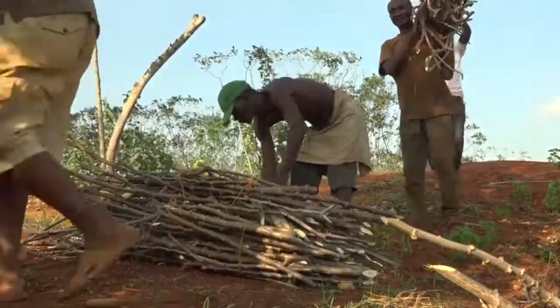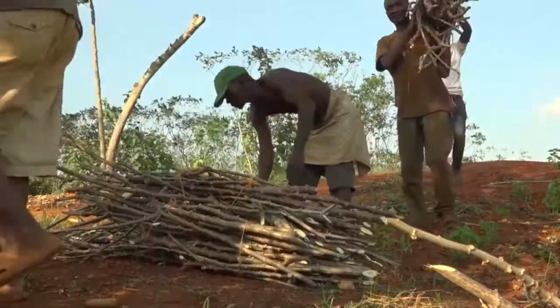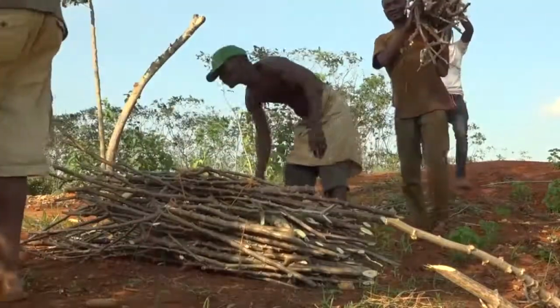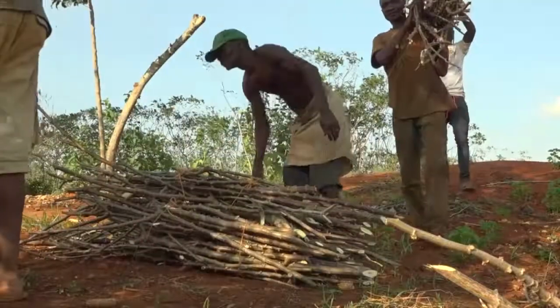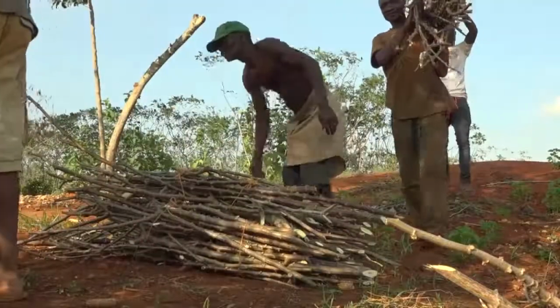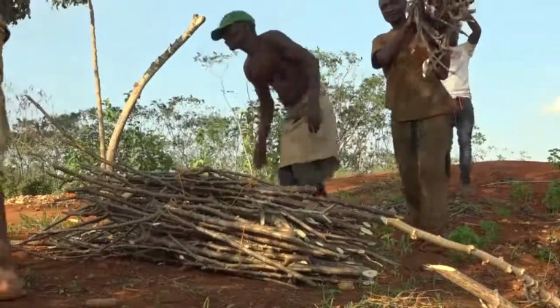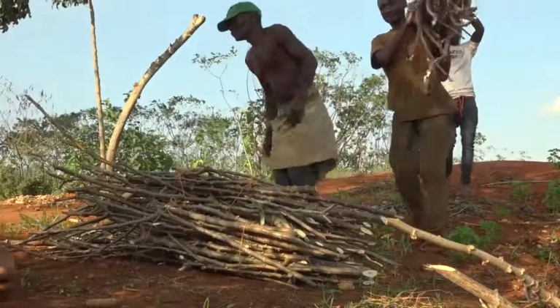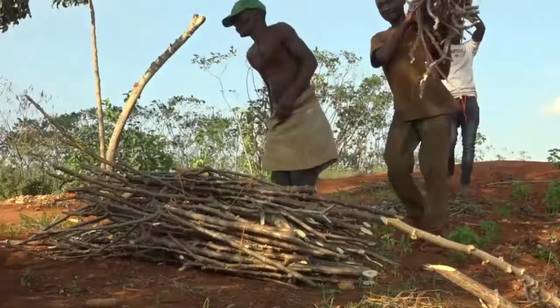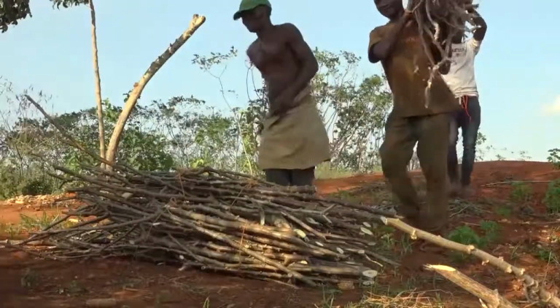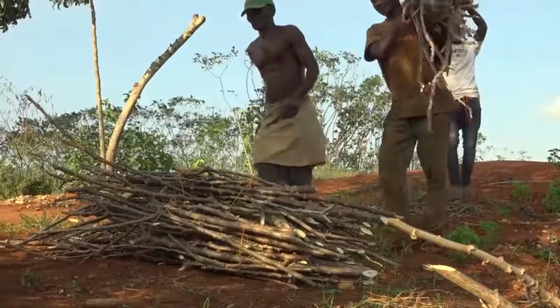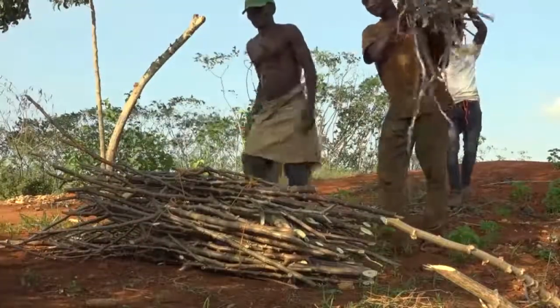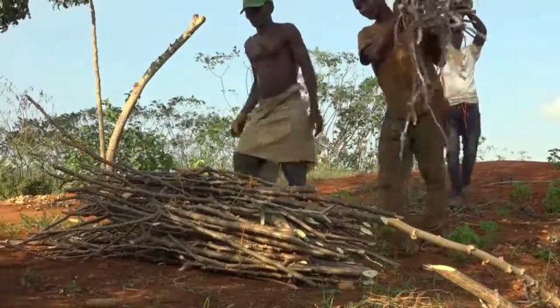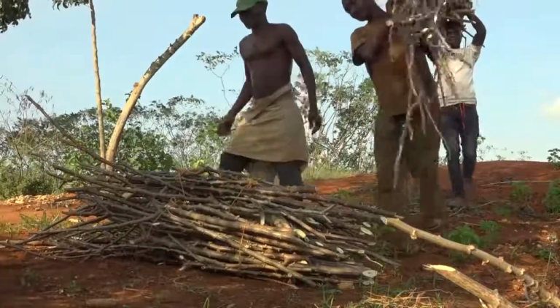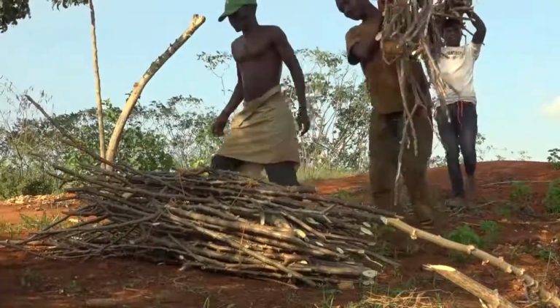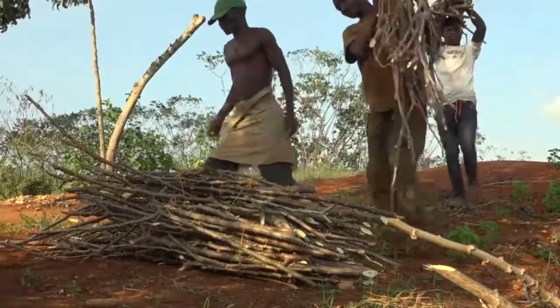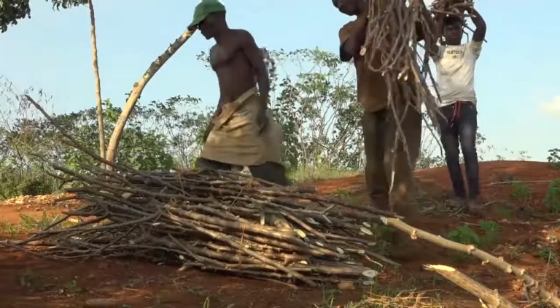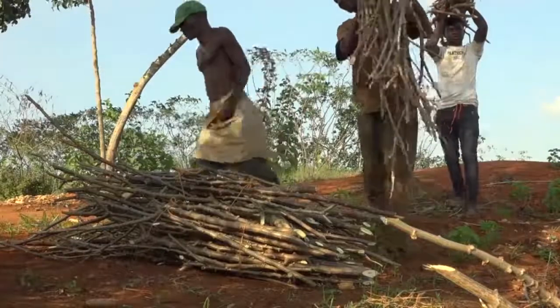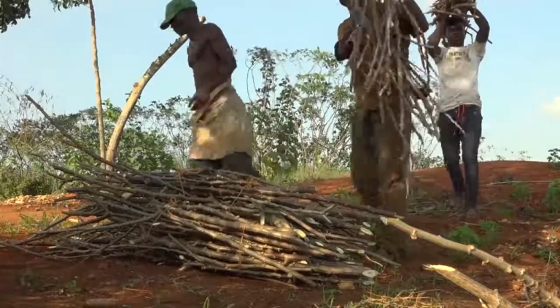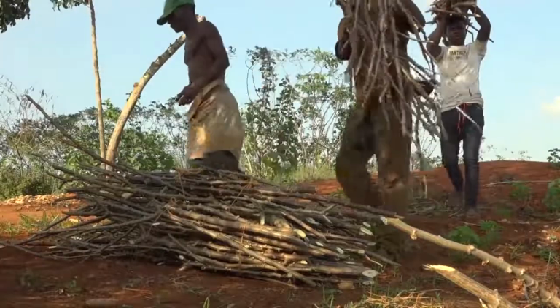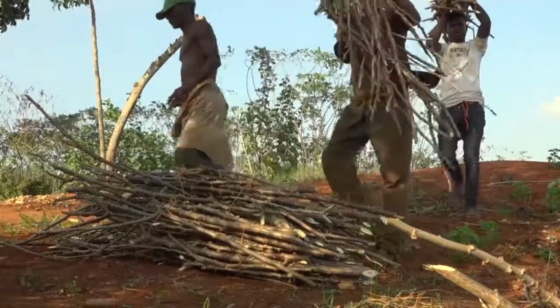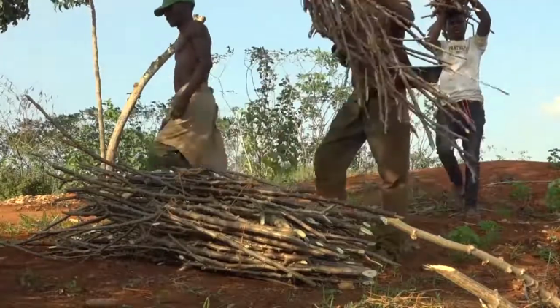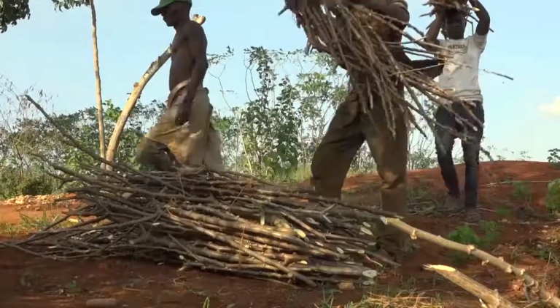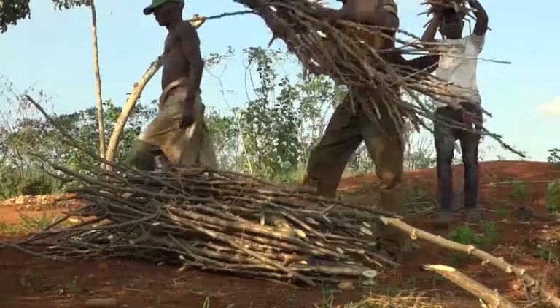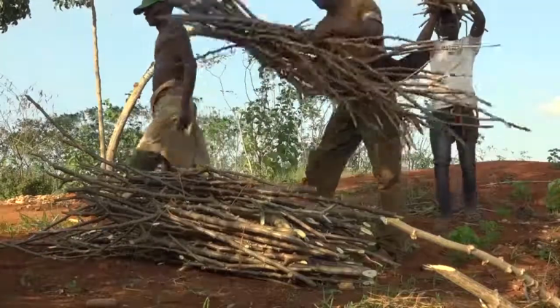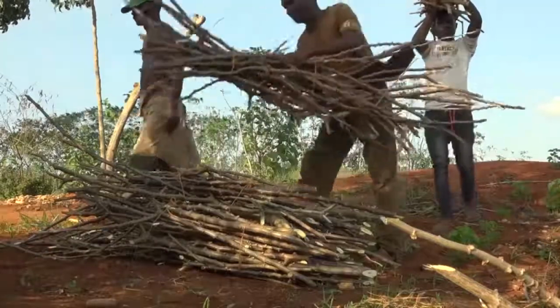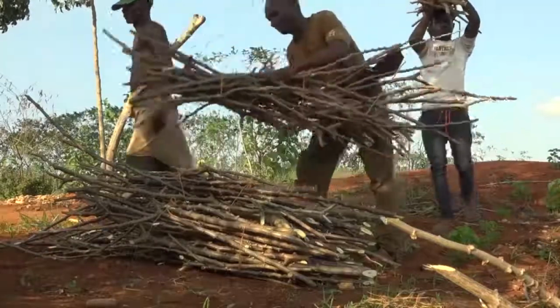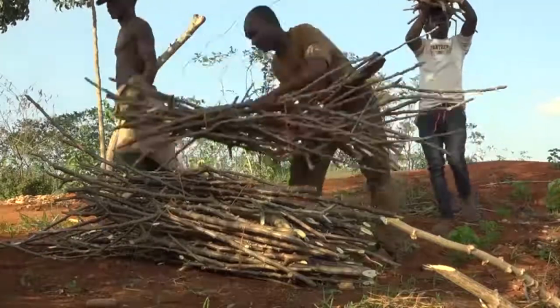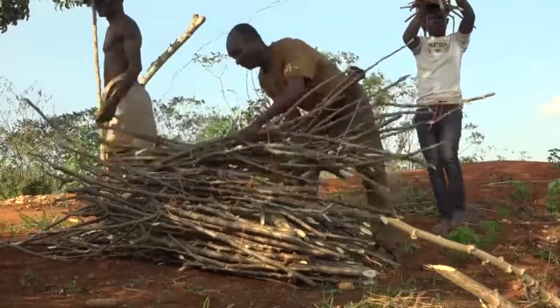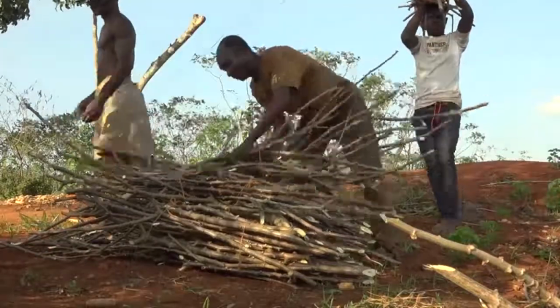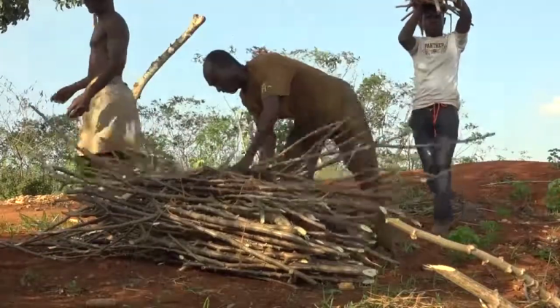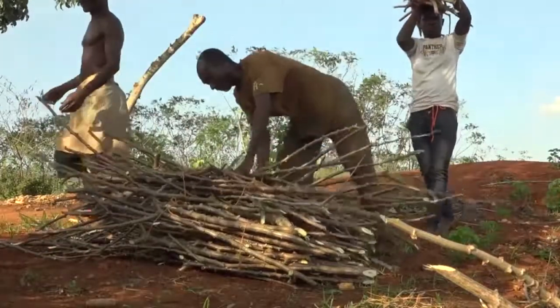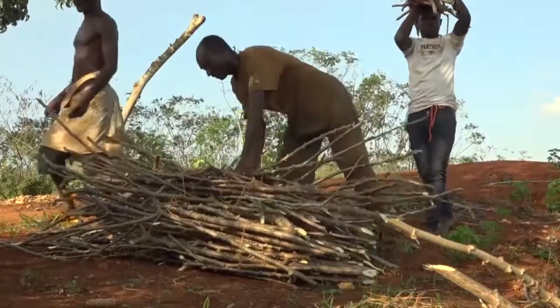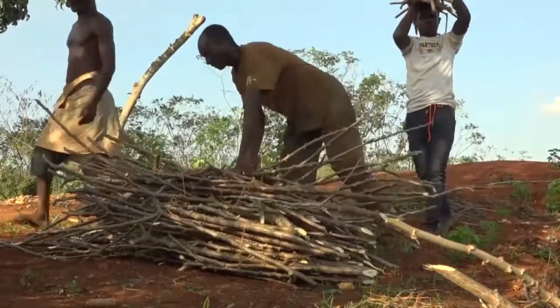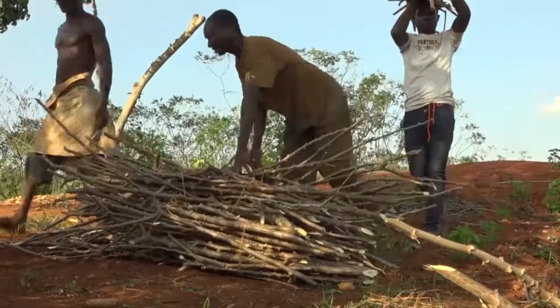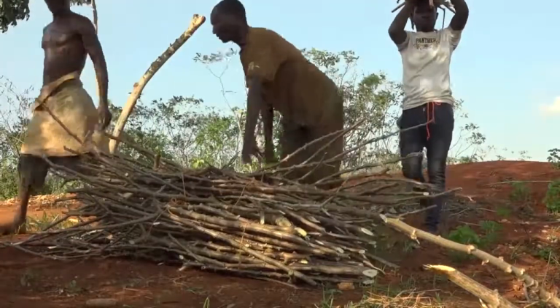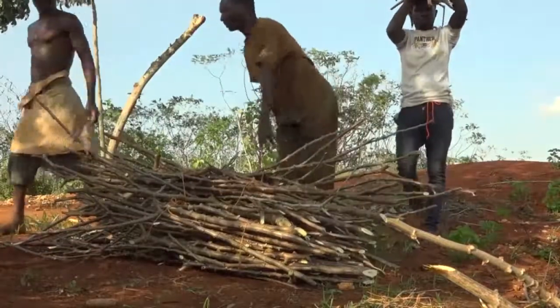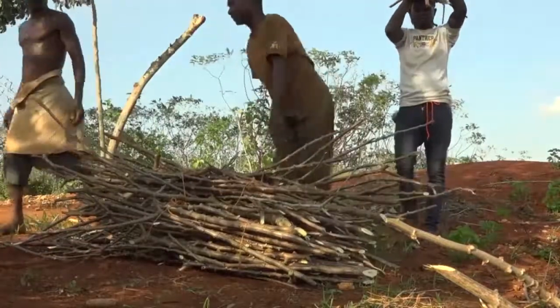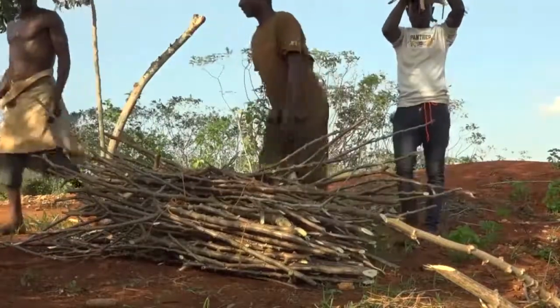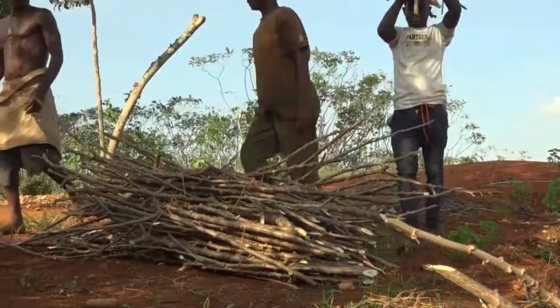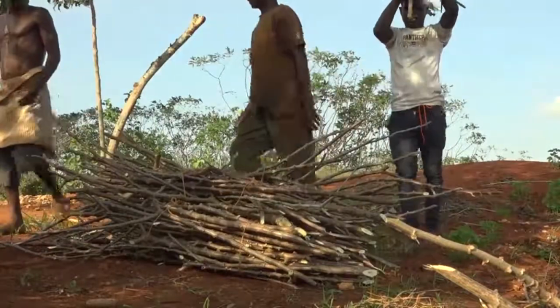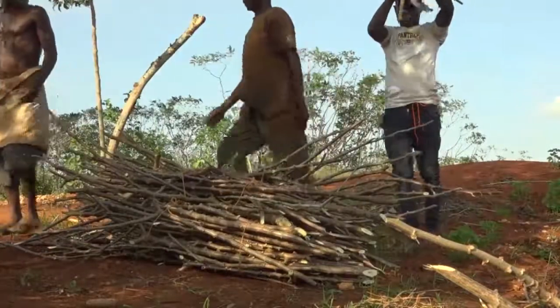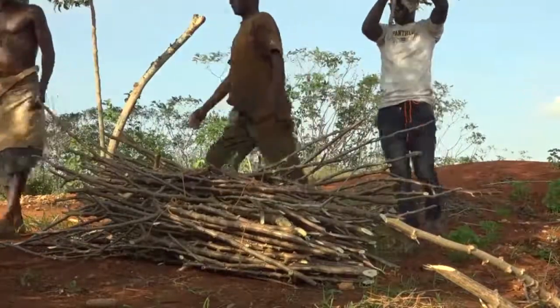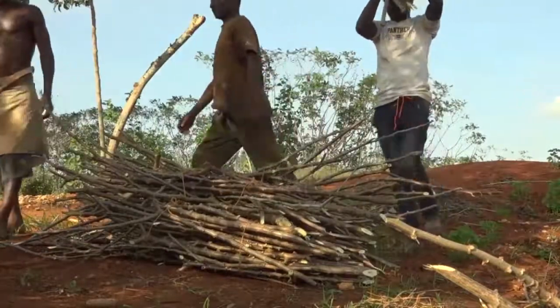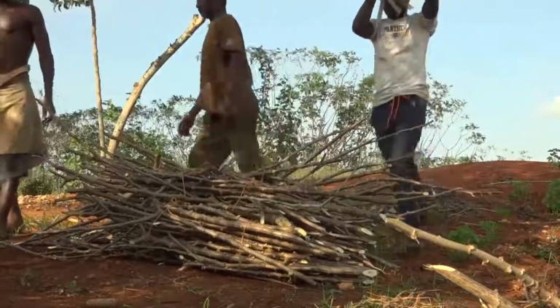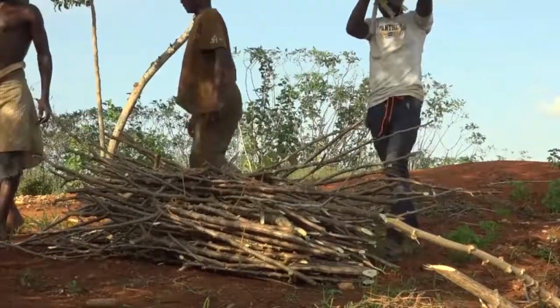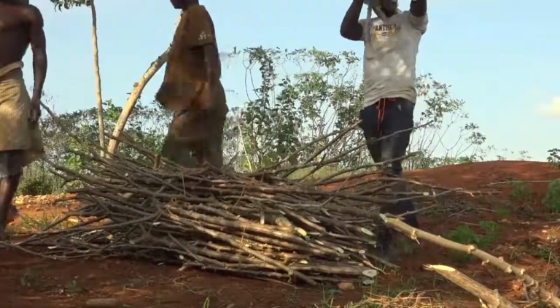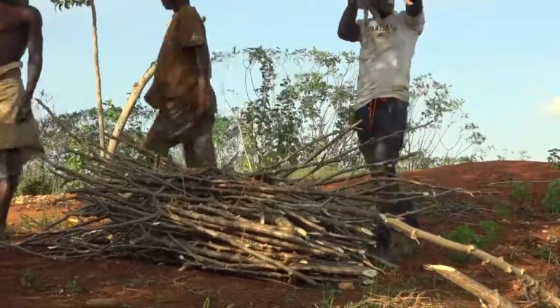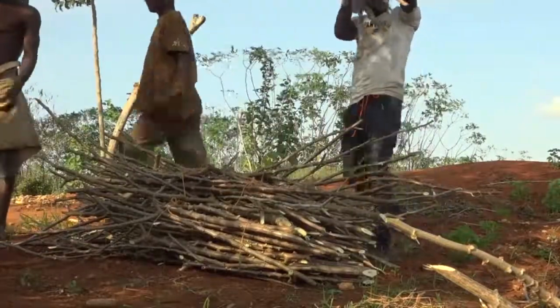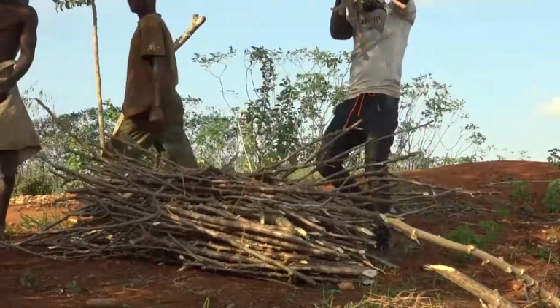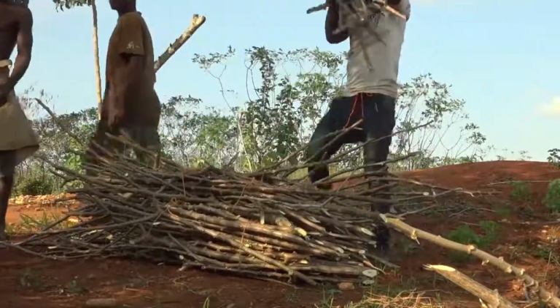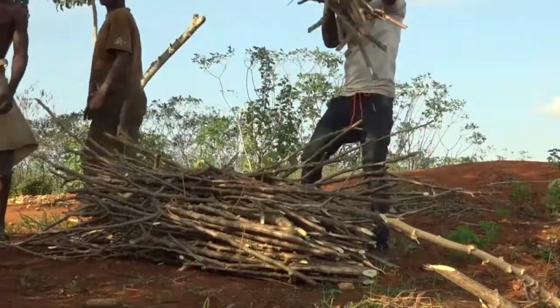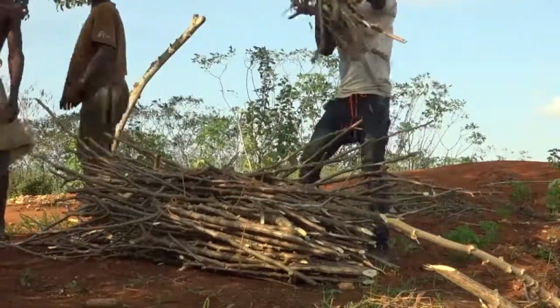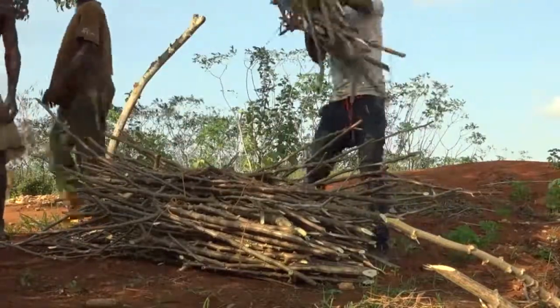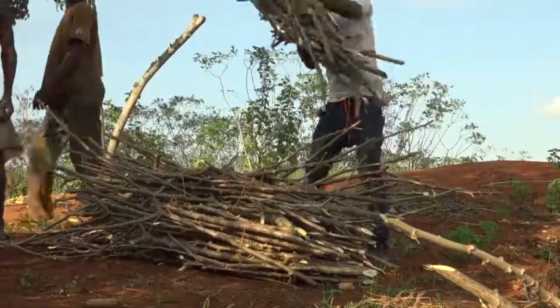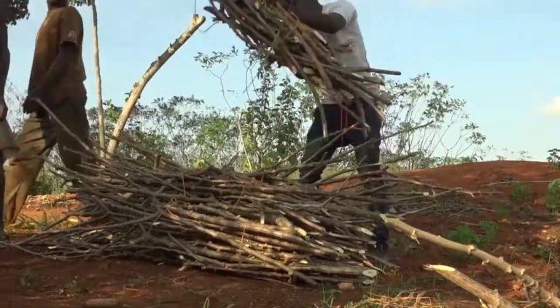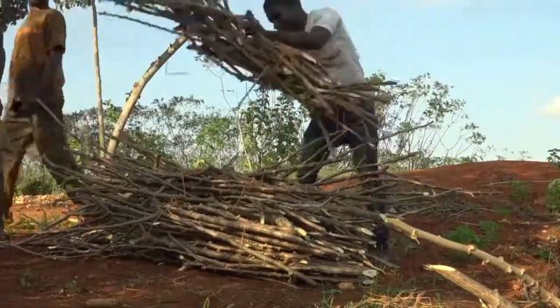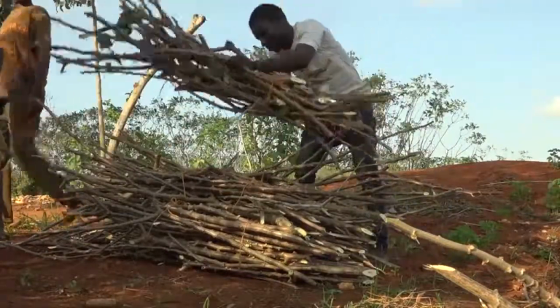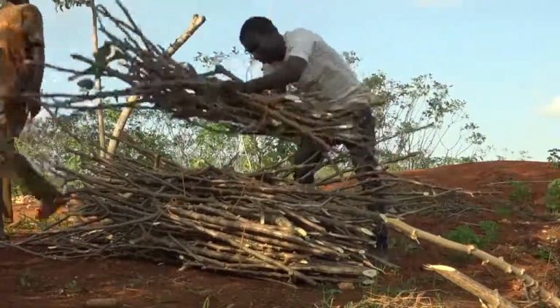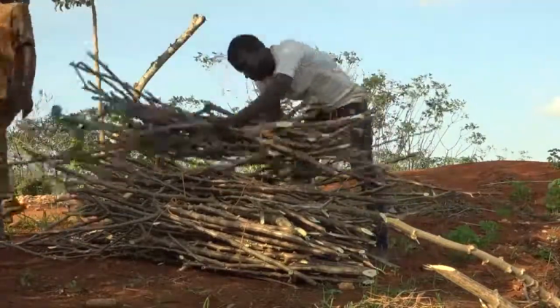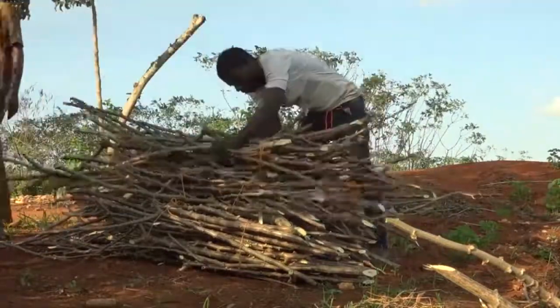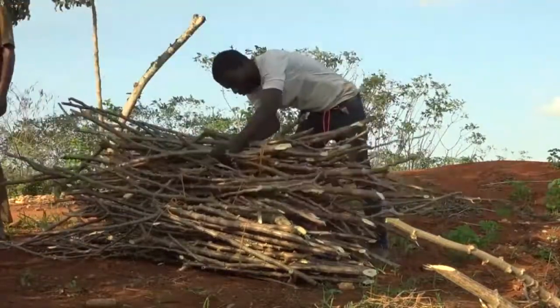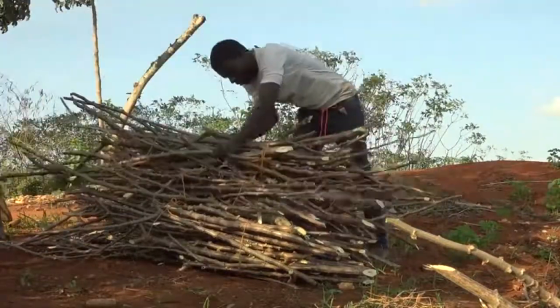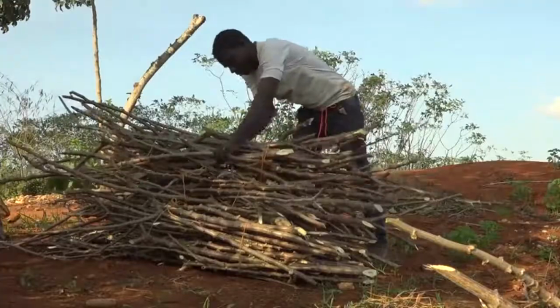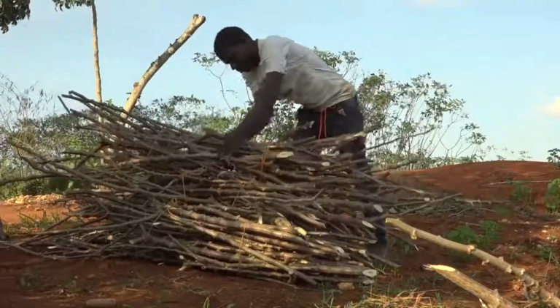Remember, only by using quality cassava planting material will you get a good crop.